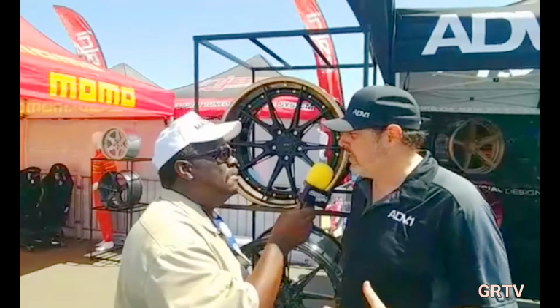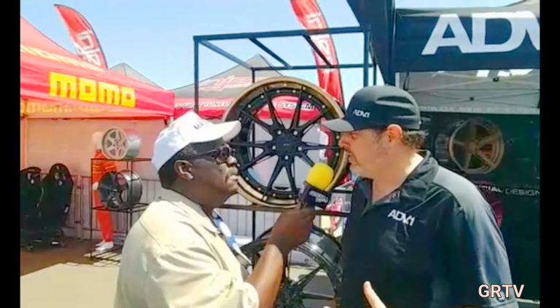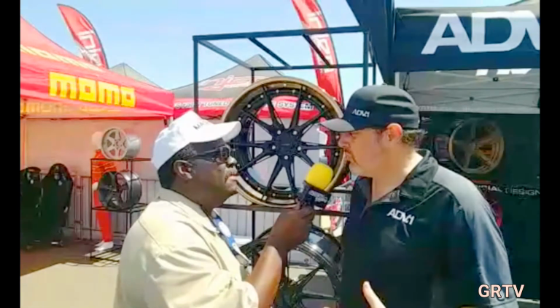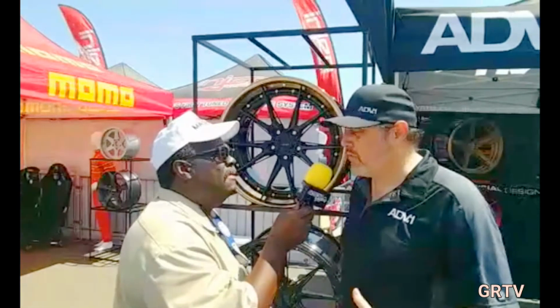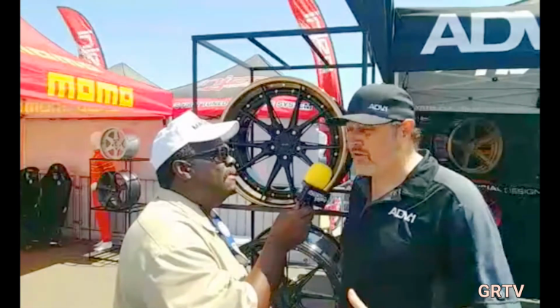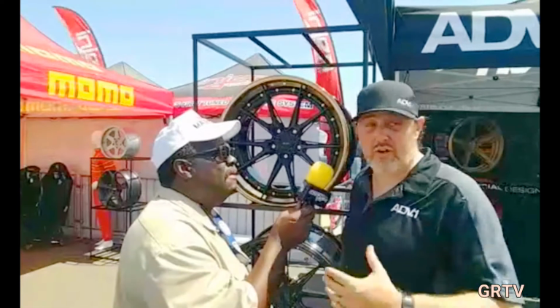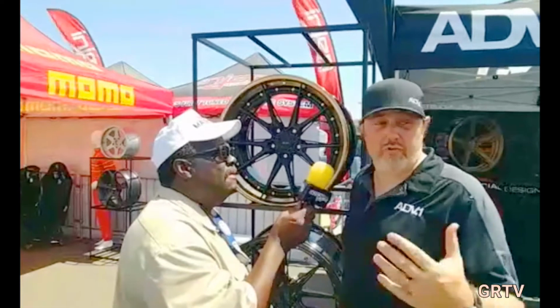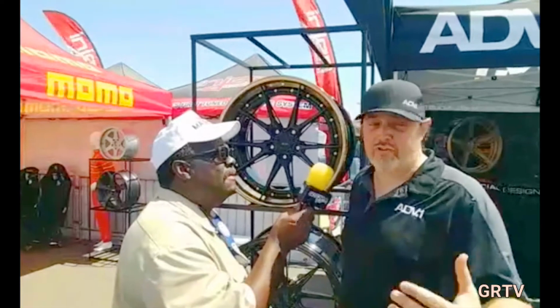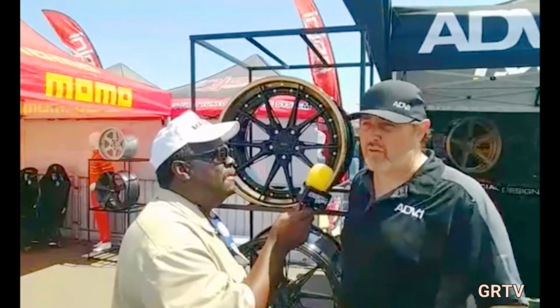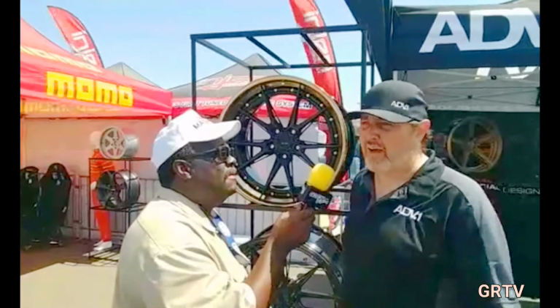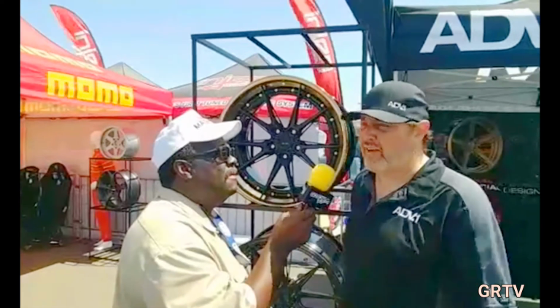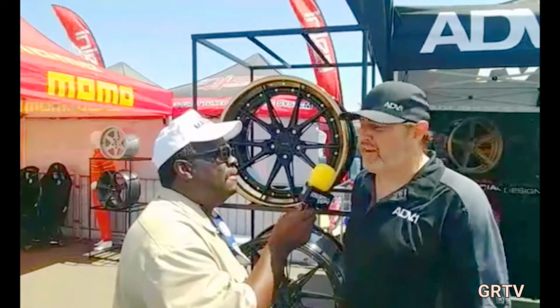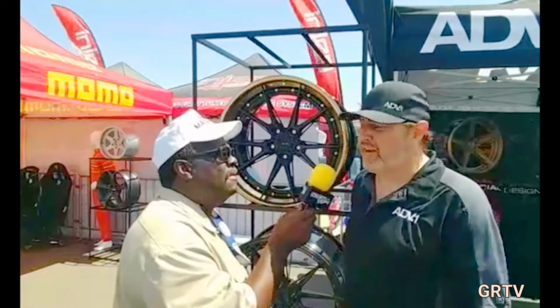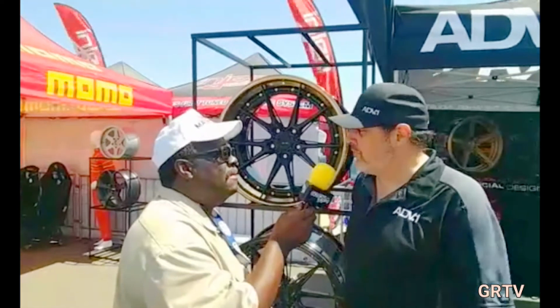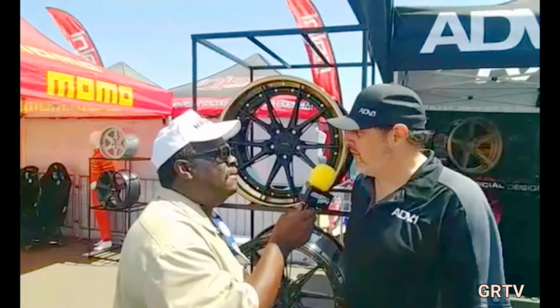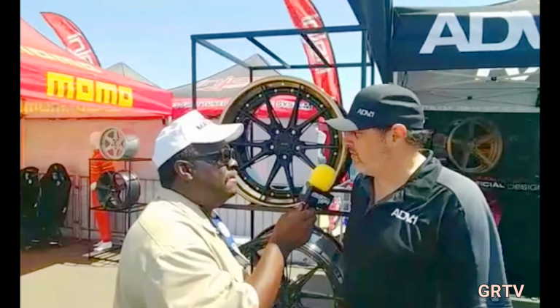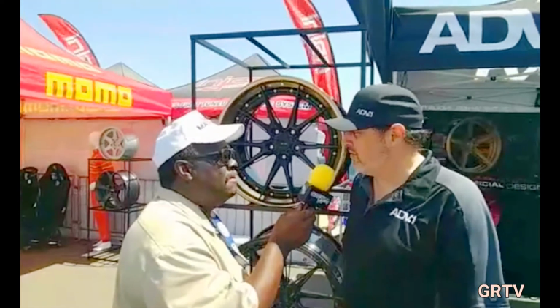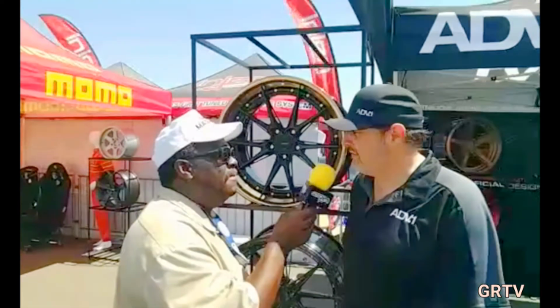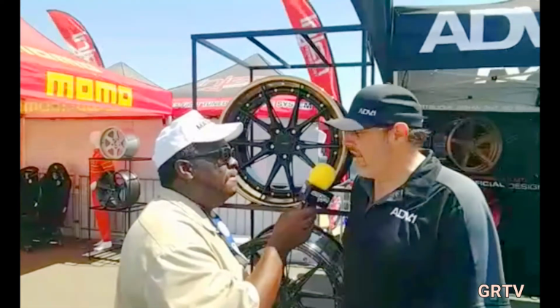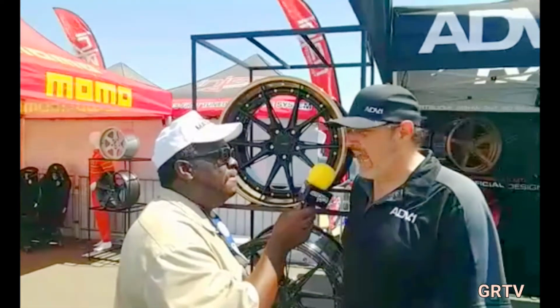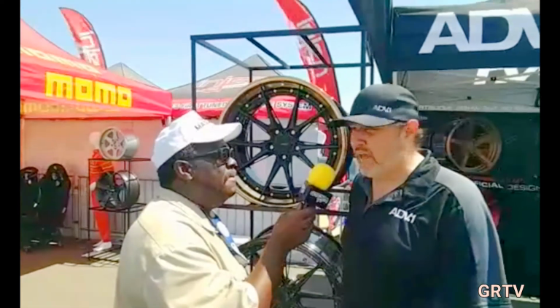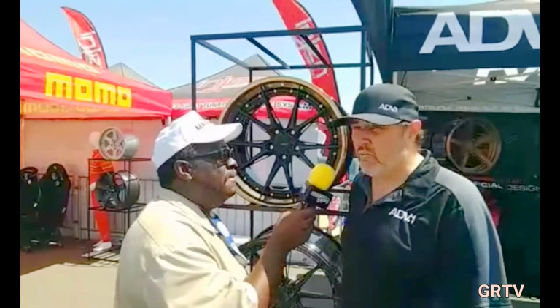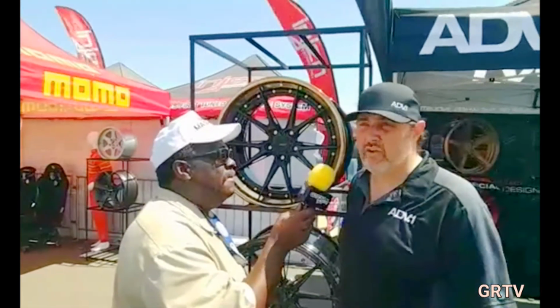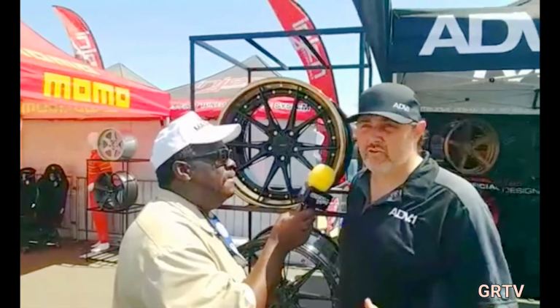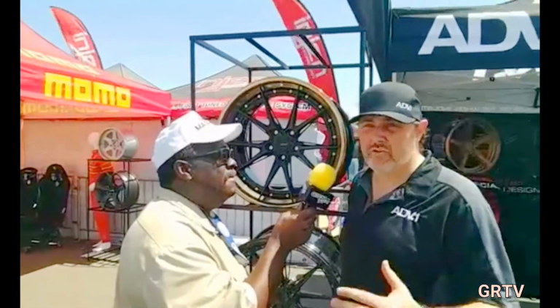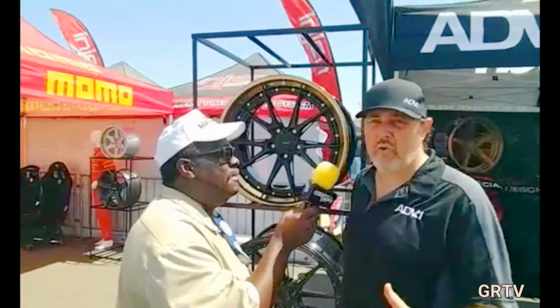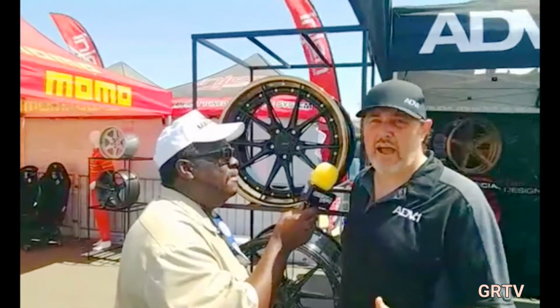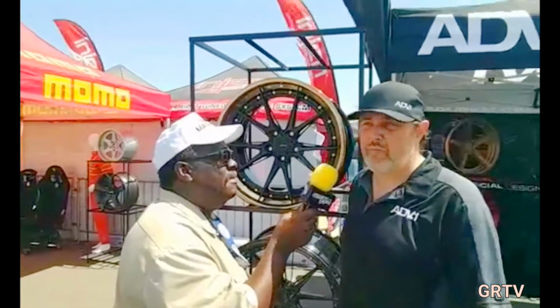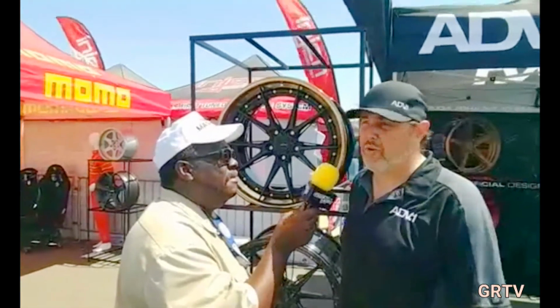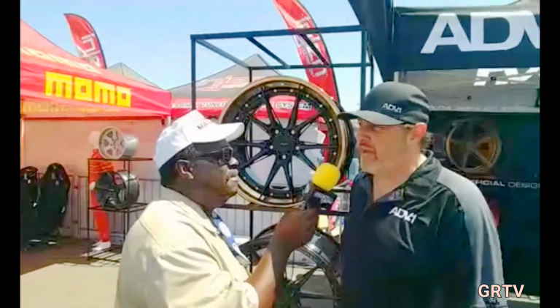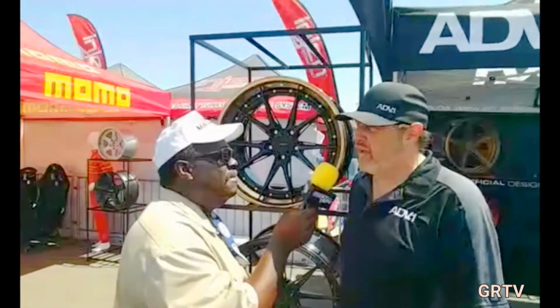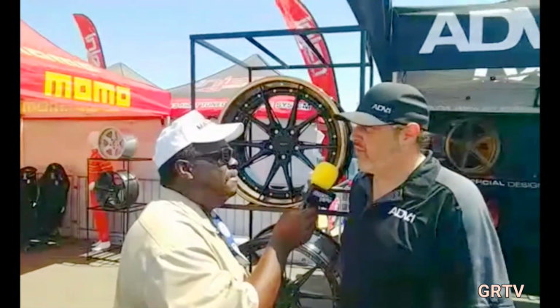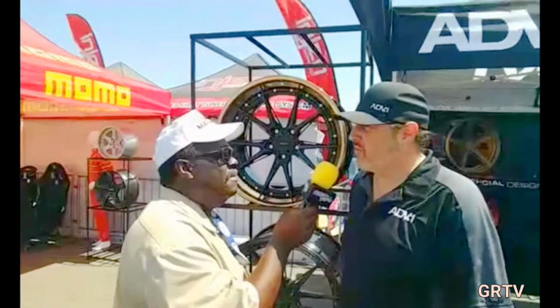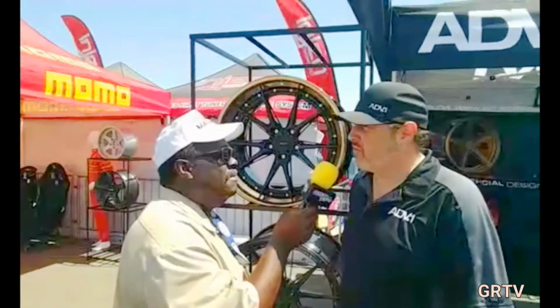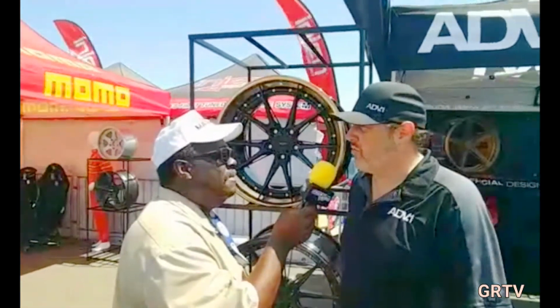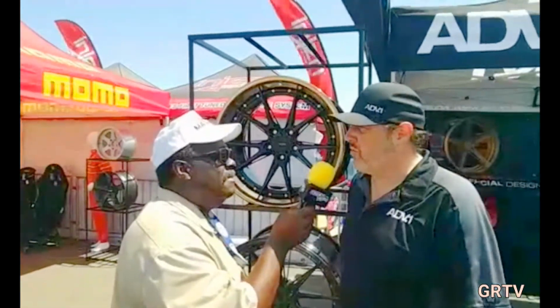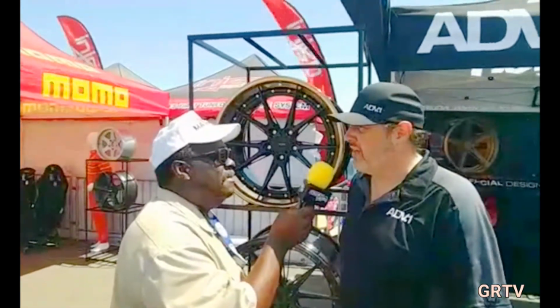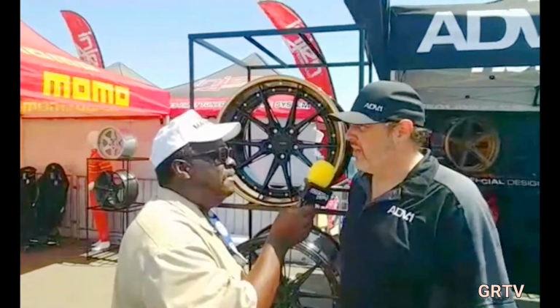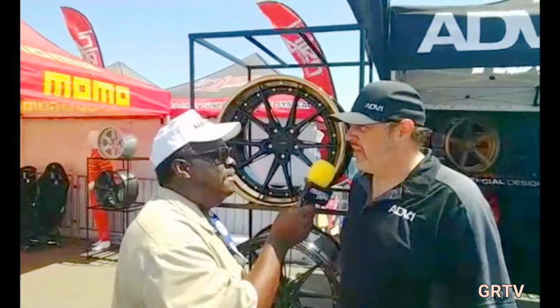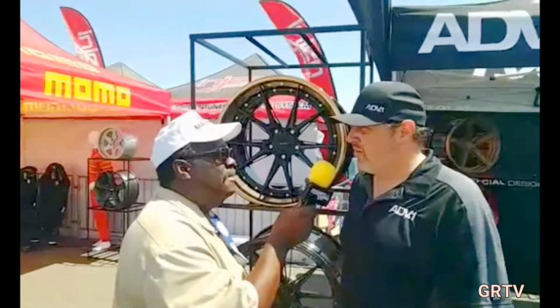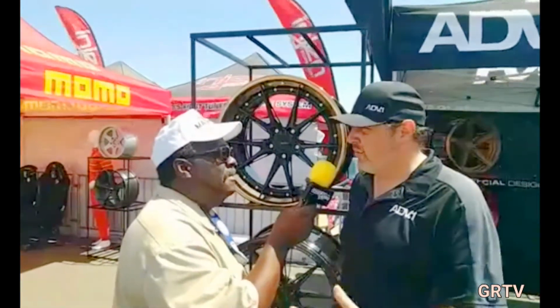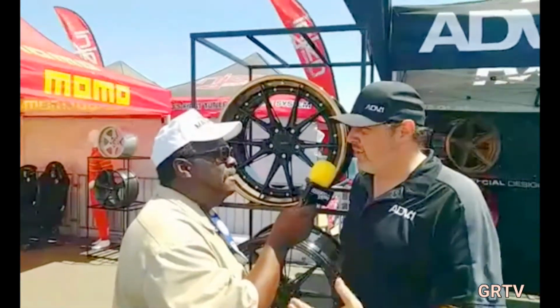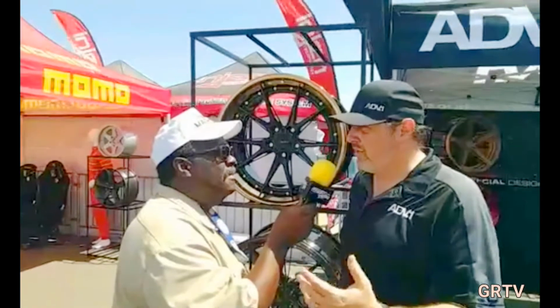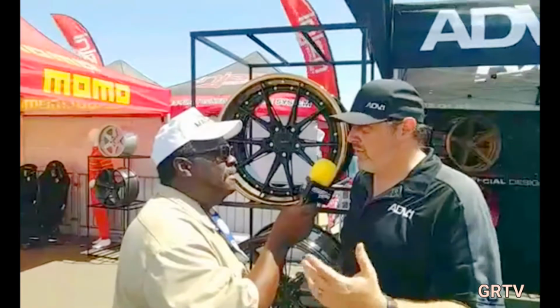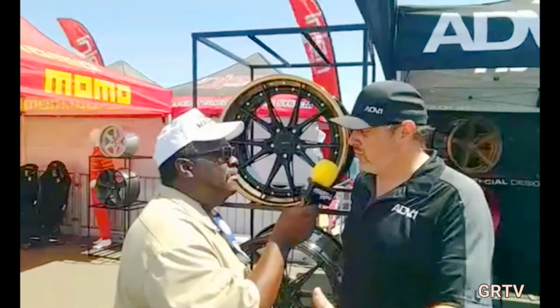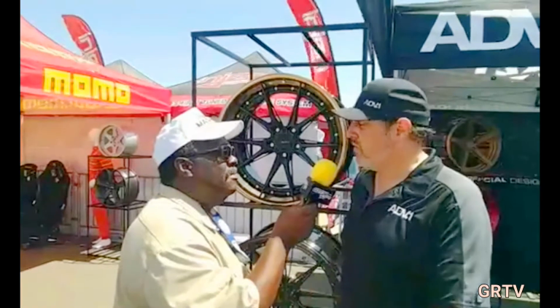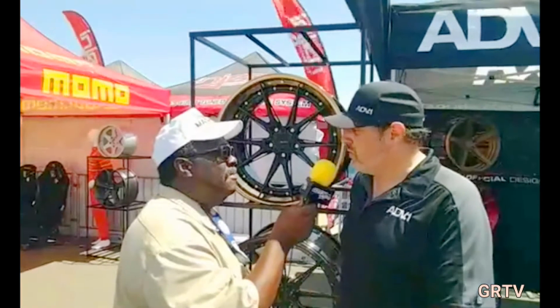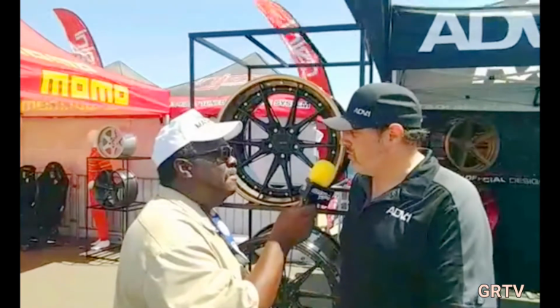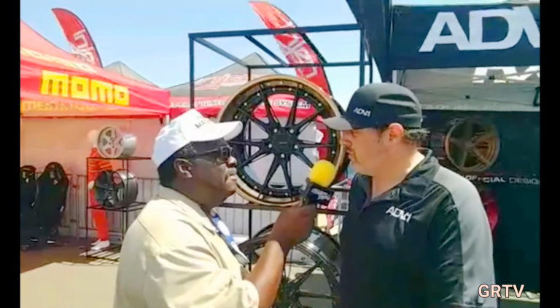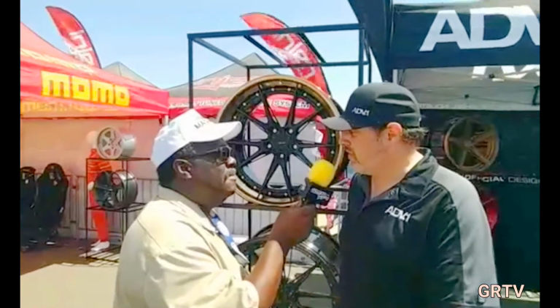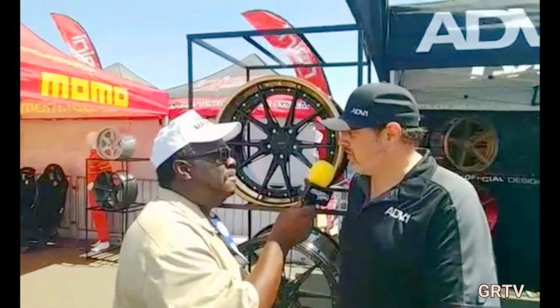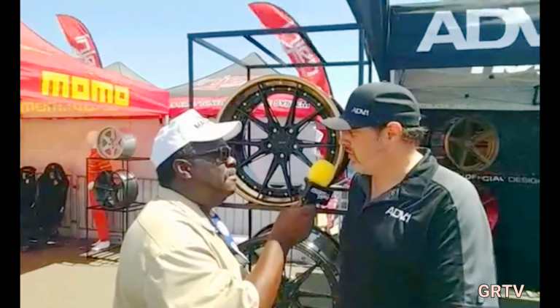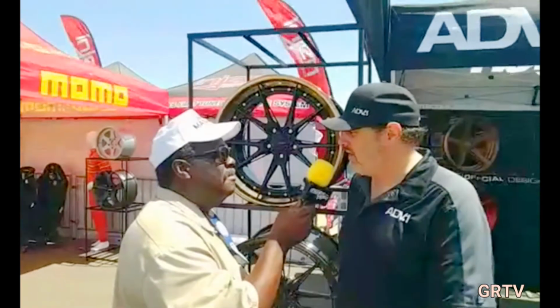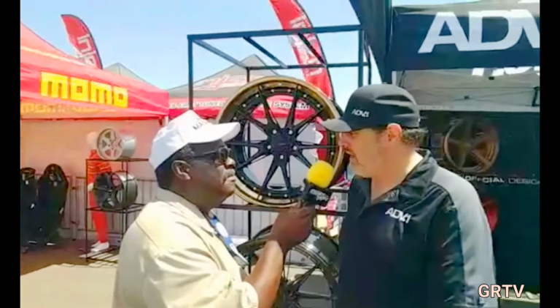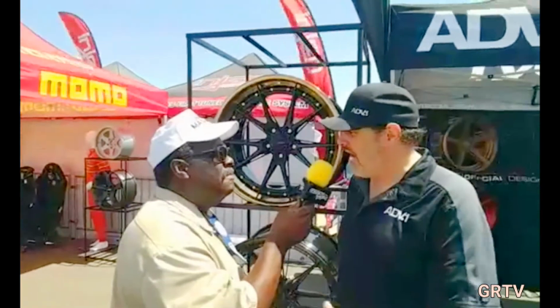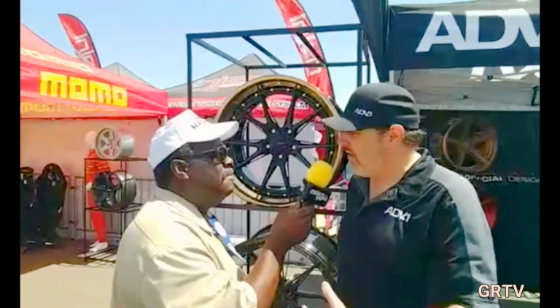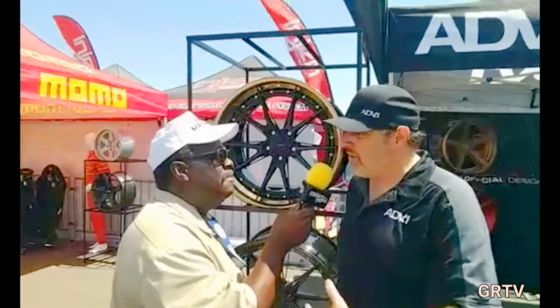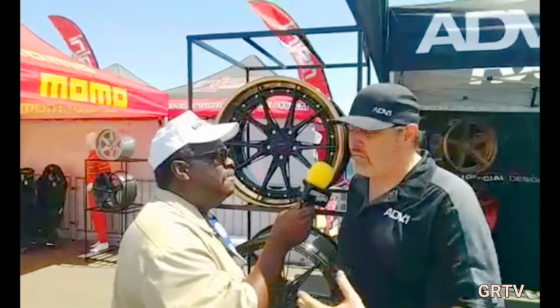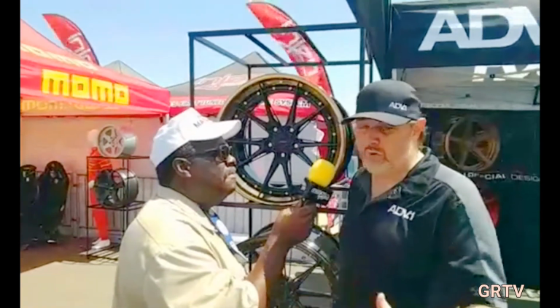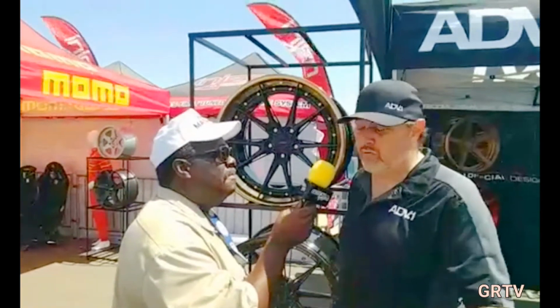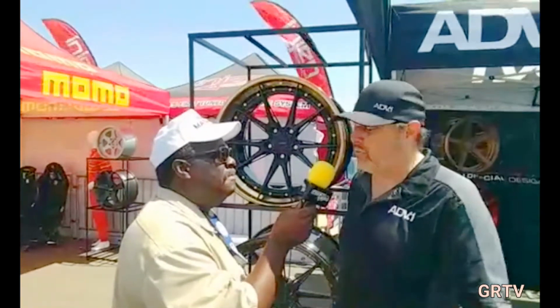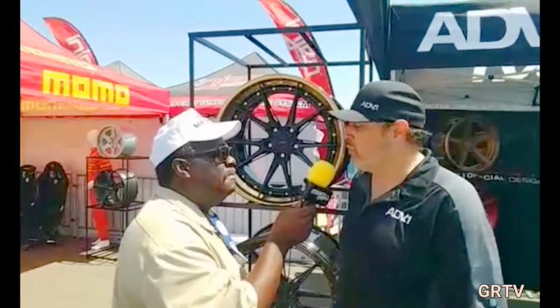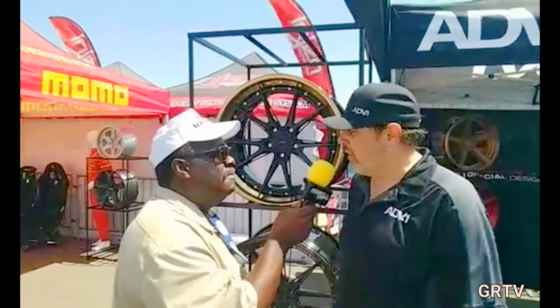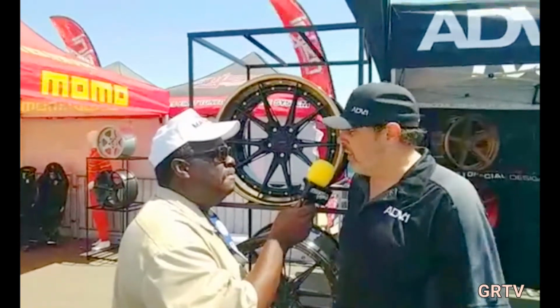This is our first time out here at Bimmerfest, and we are so happy to be here to show the true enthusiasts how these wheels work with BMW.